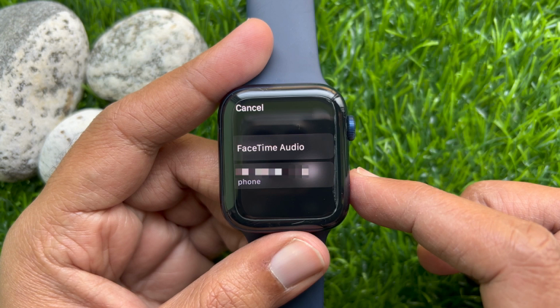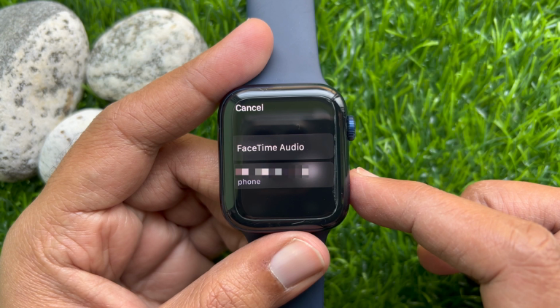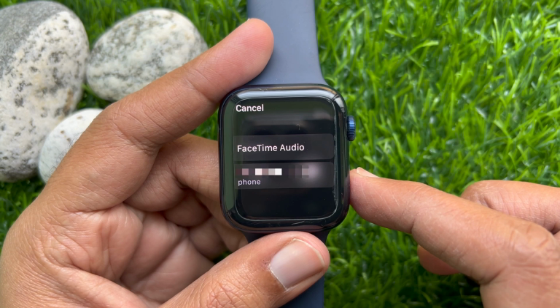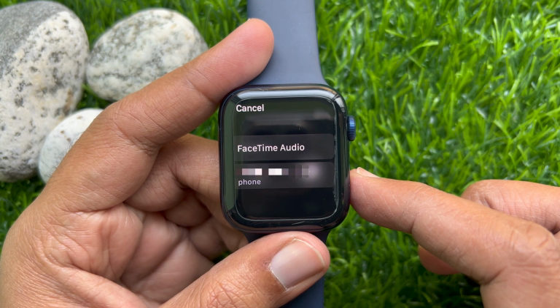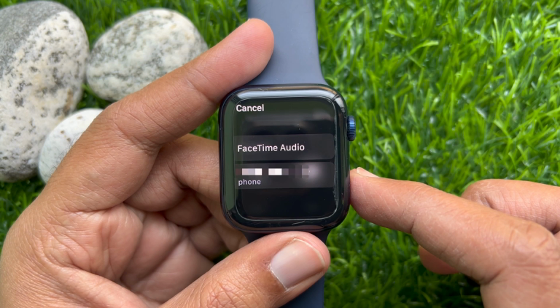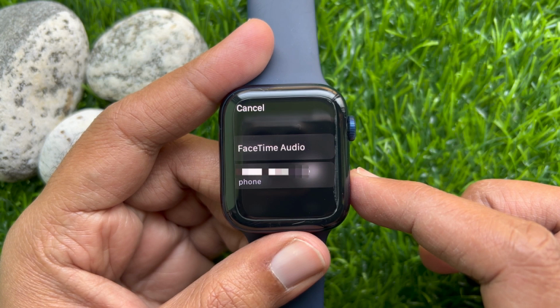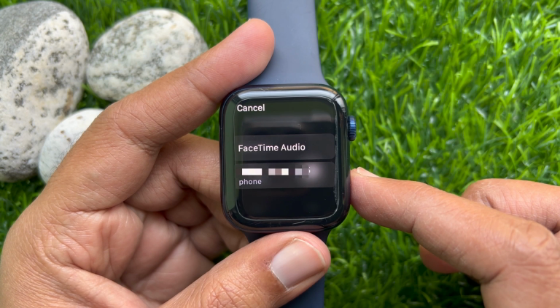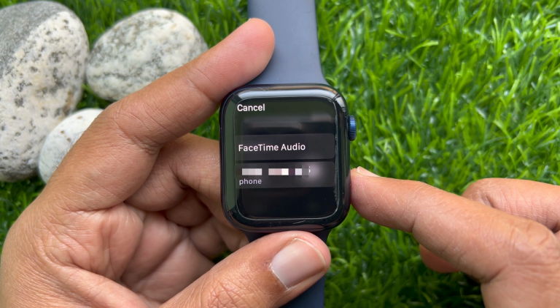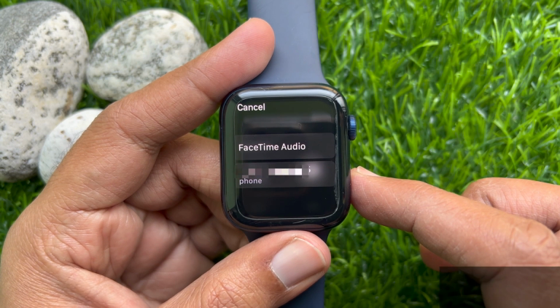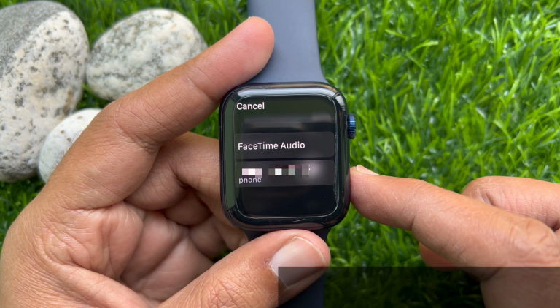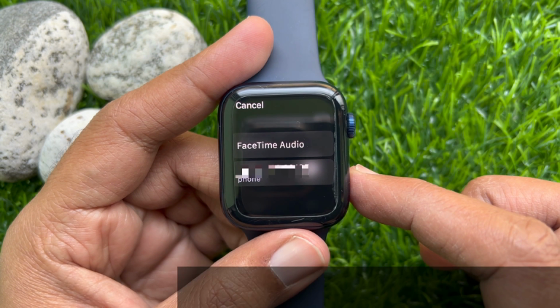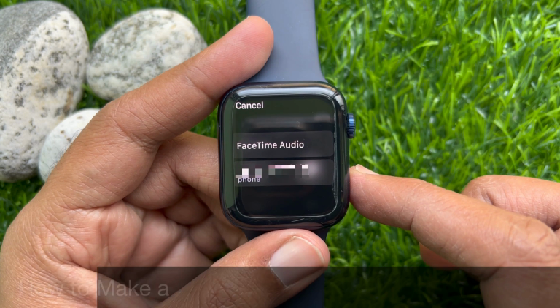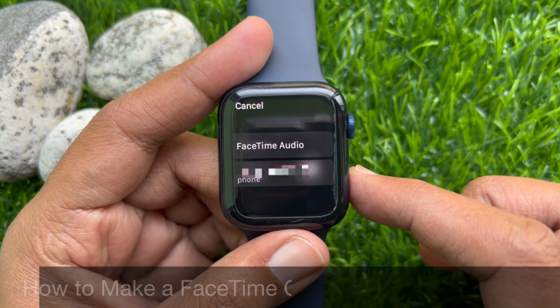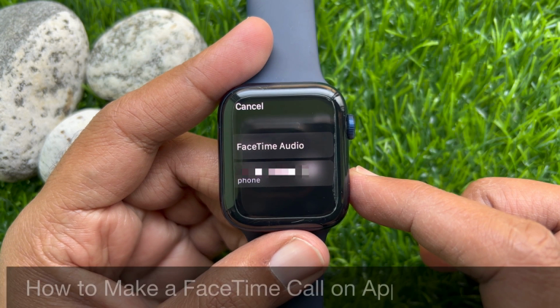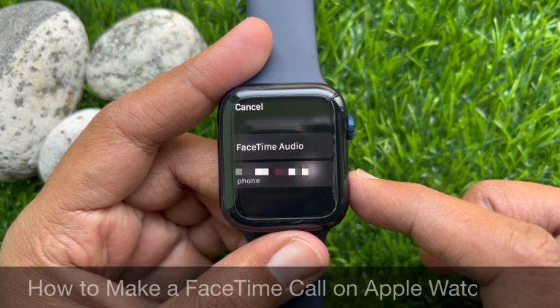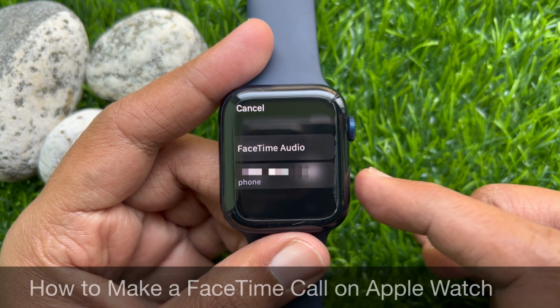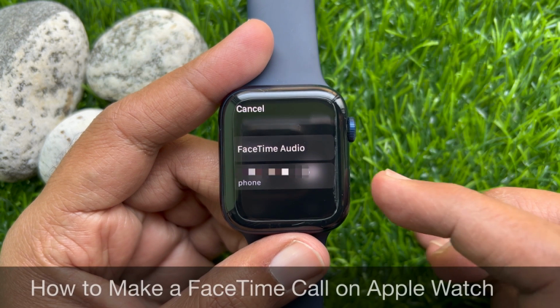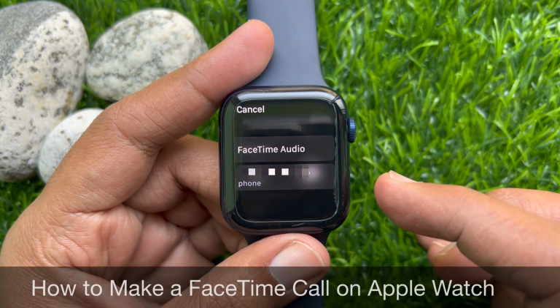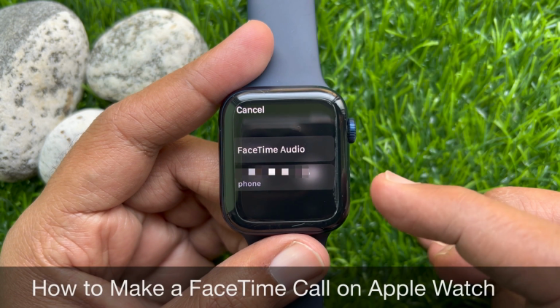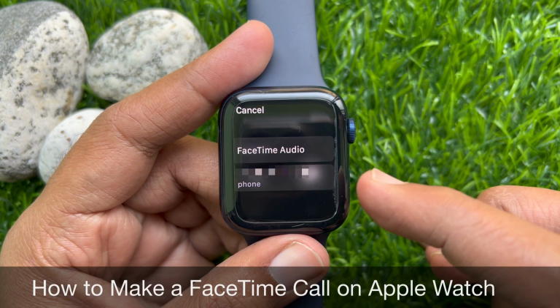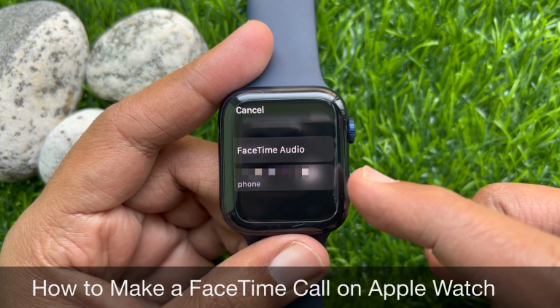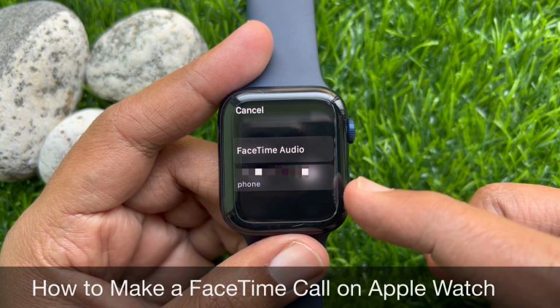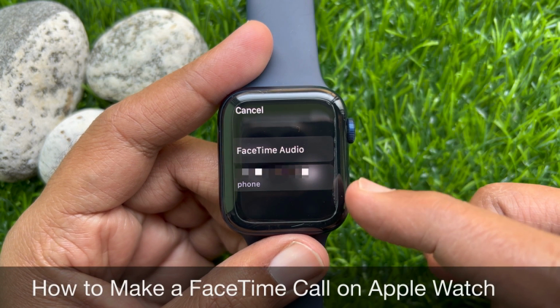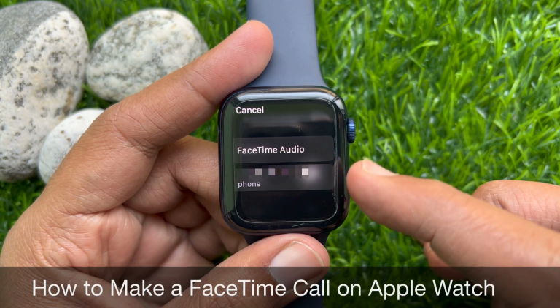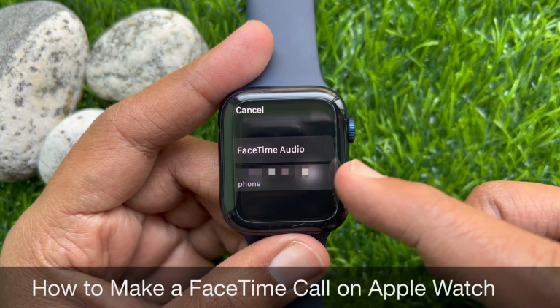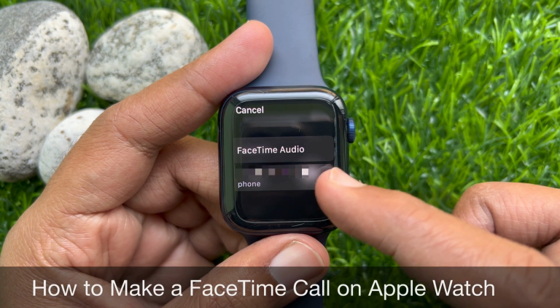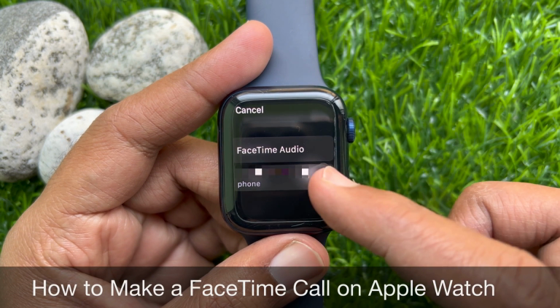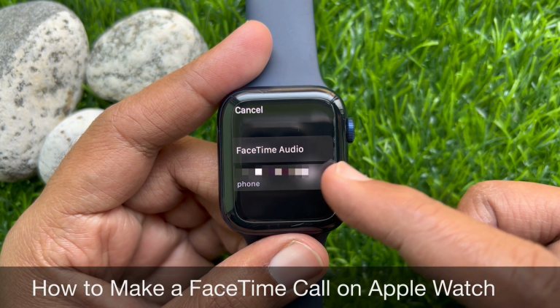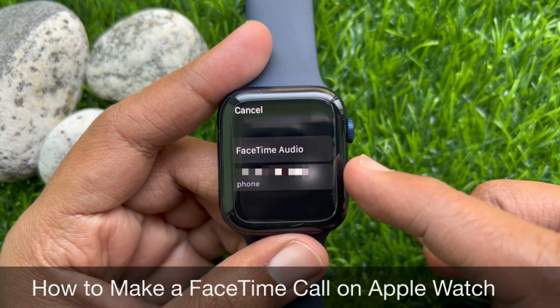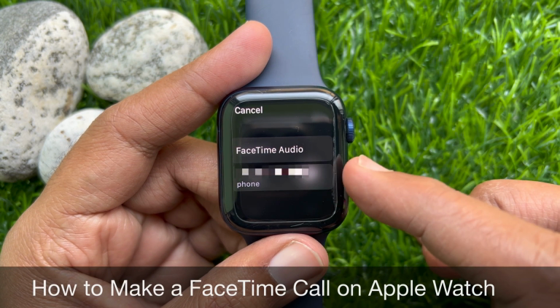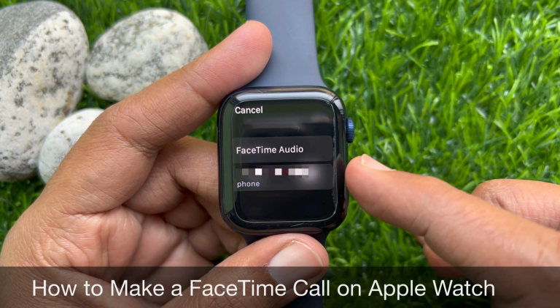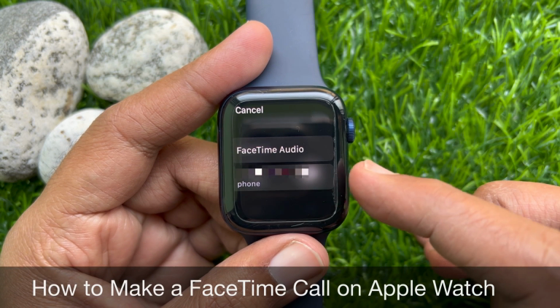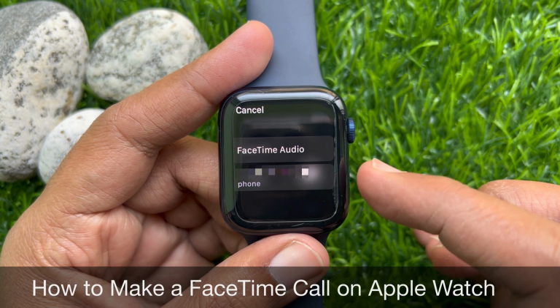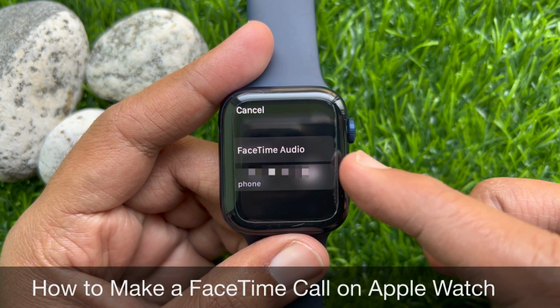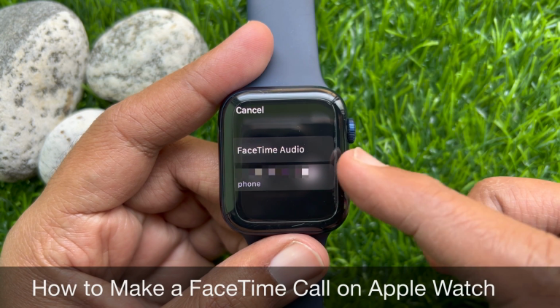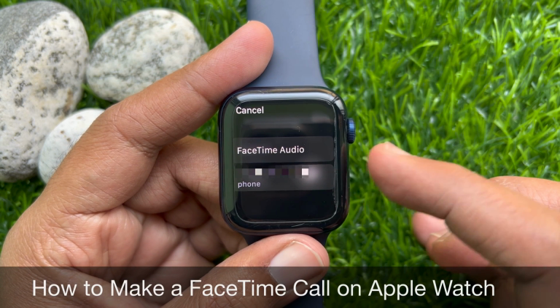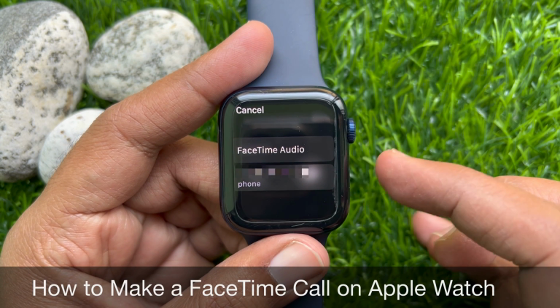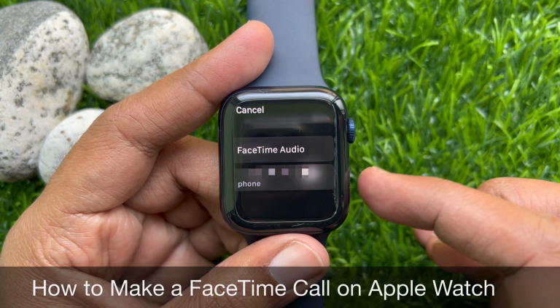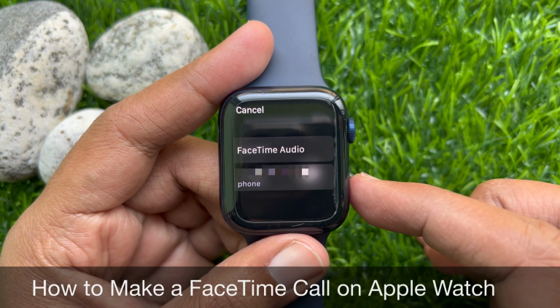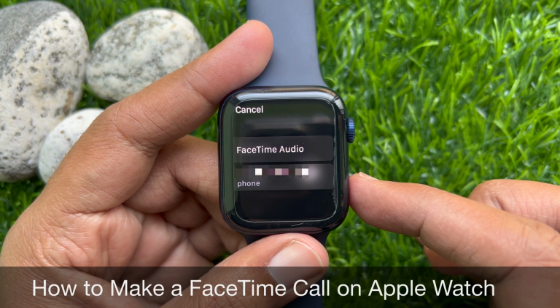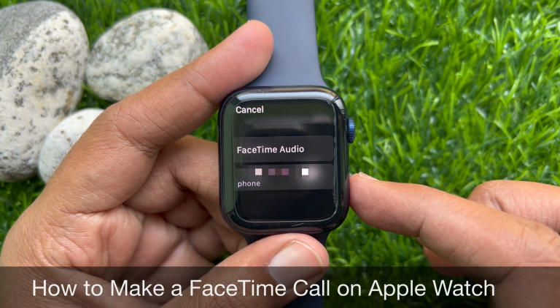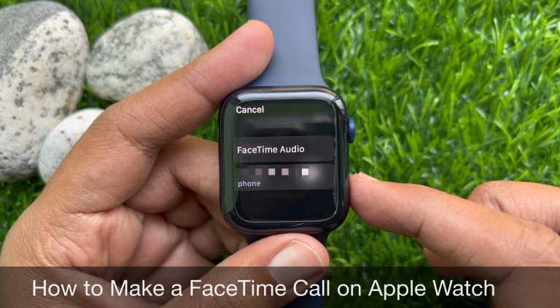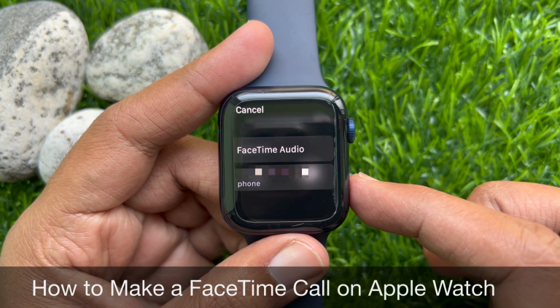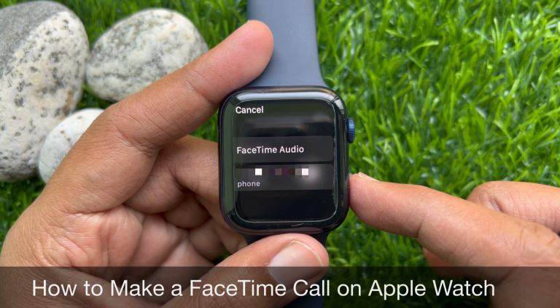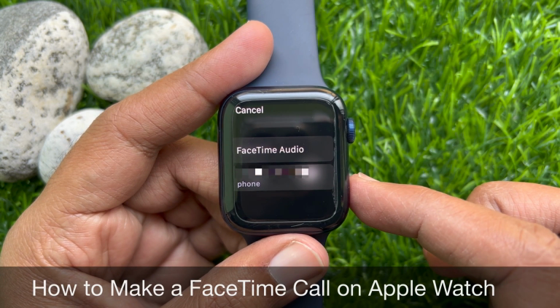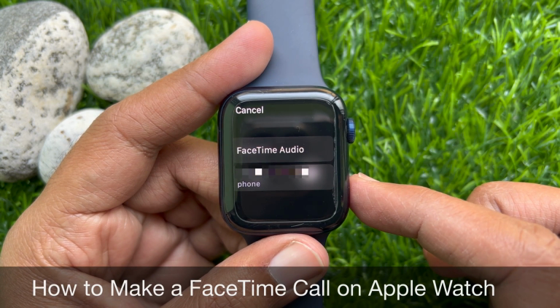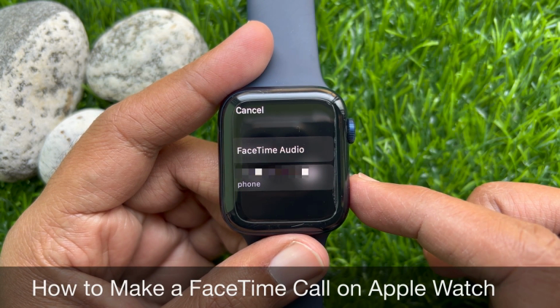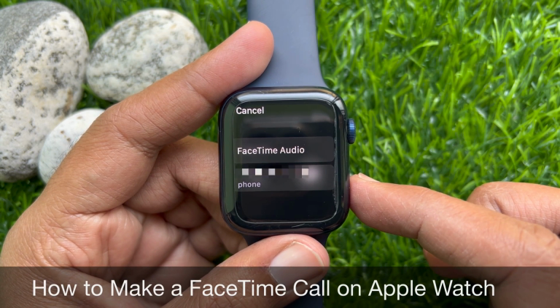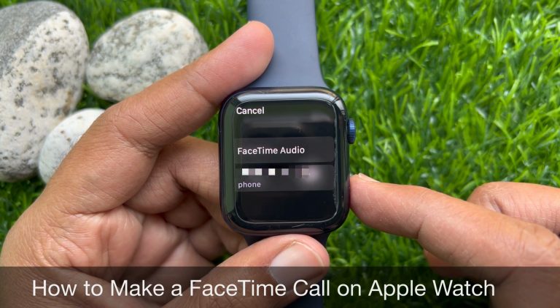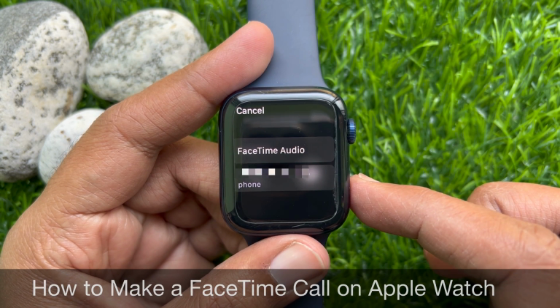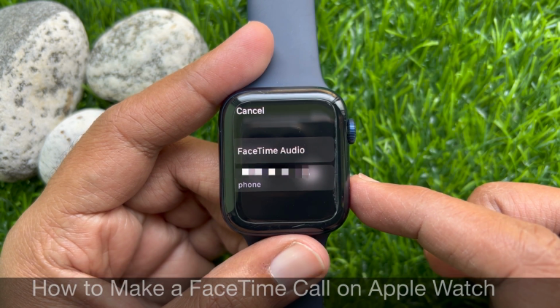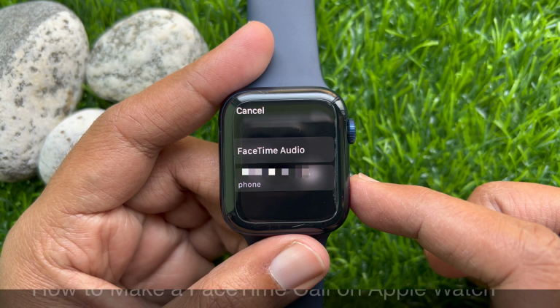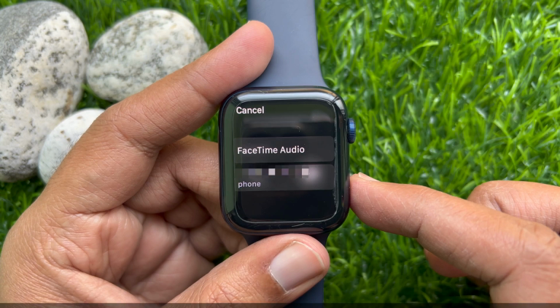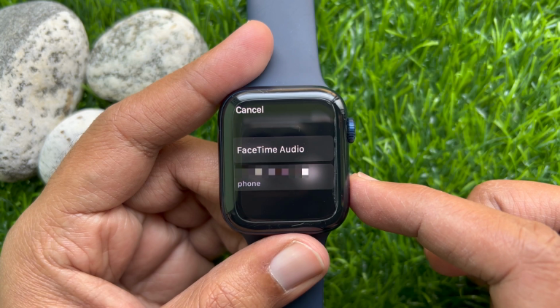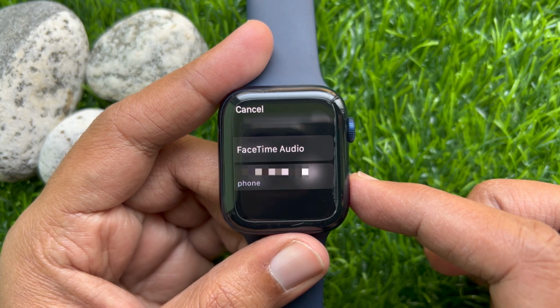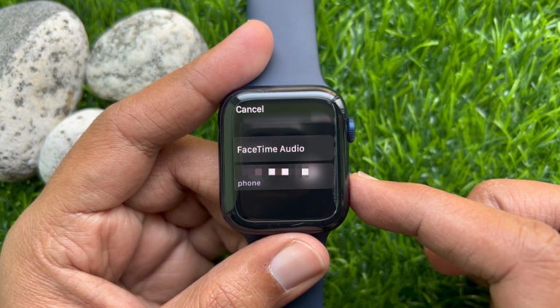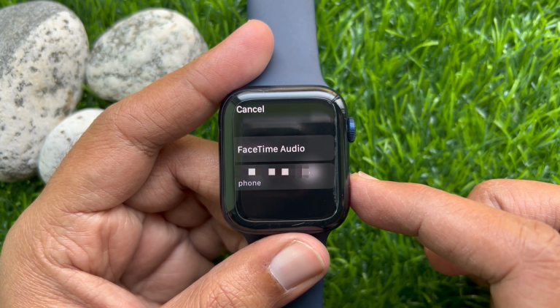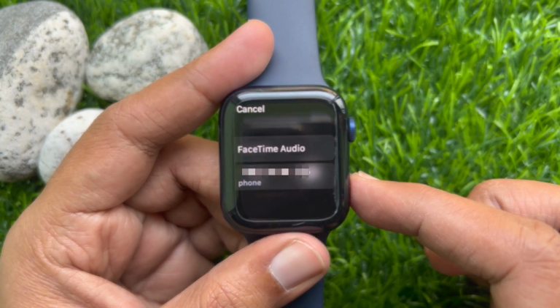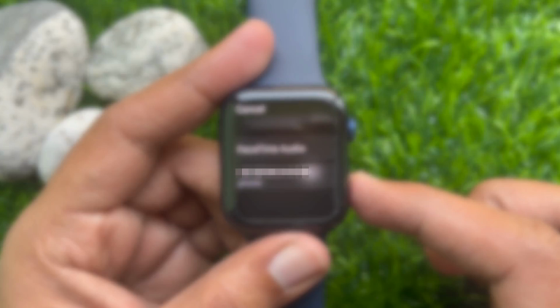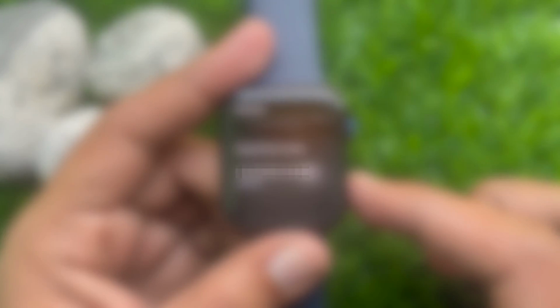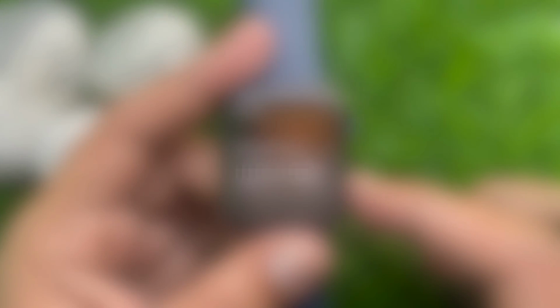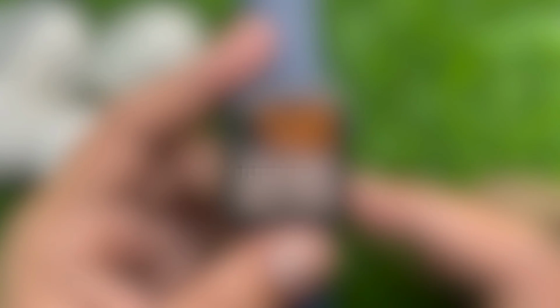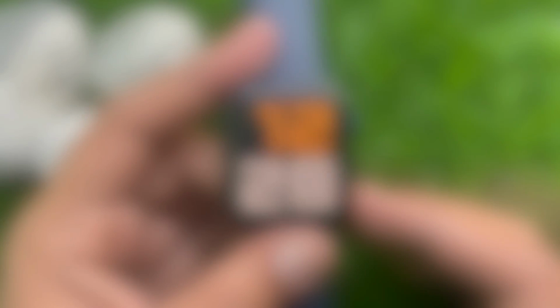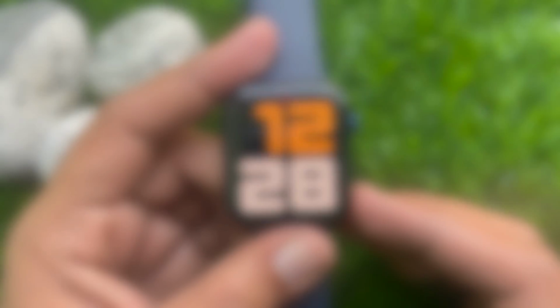Hello everyone. Today I would like to show you all how to make a FaceTime call on Apple Watch. Let's have a look.